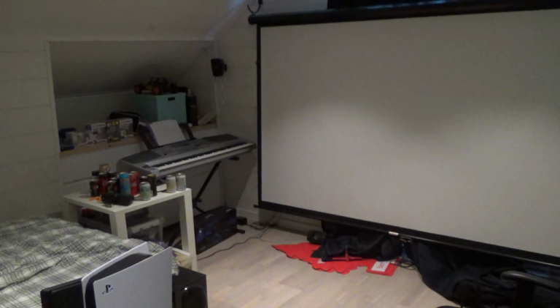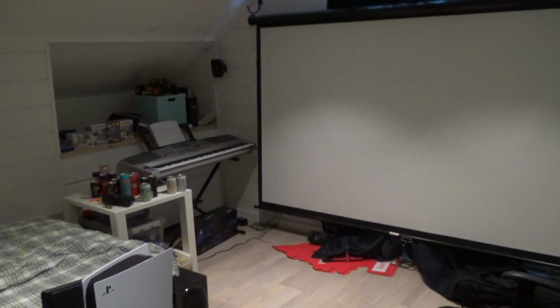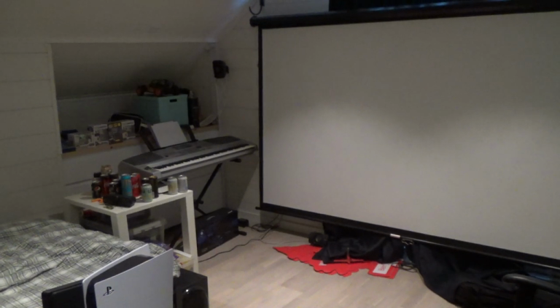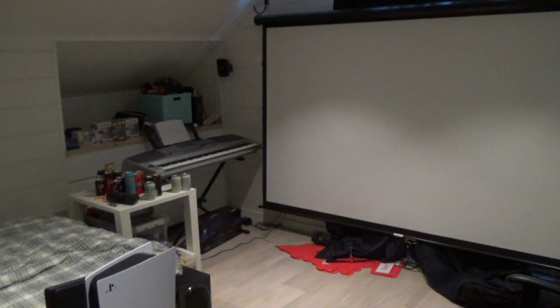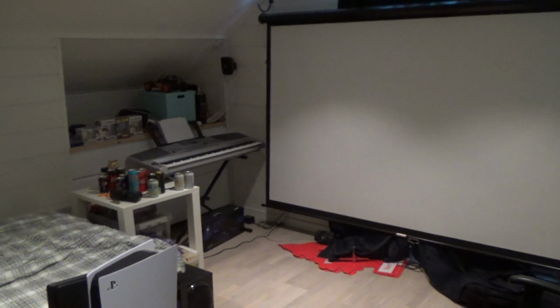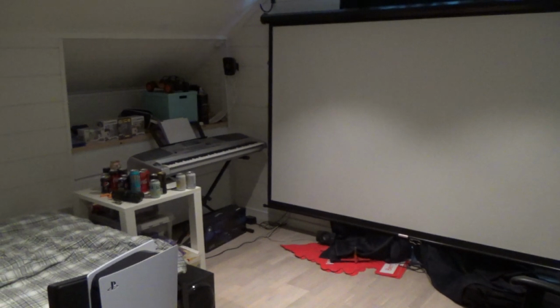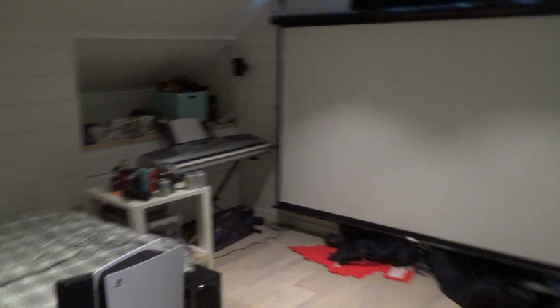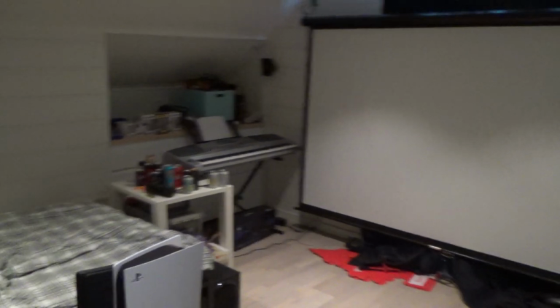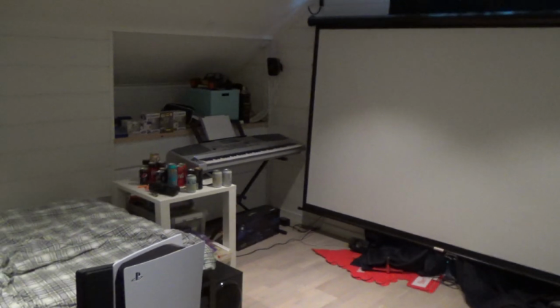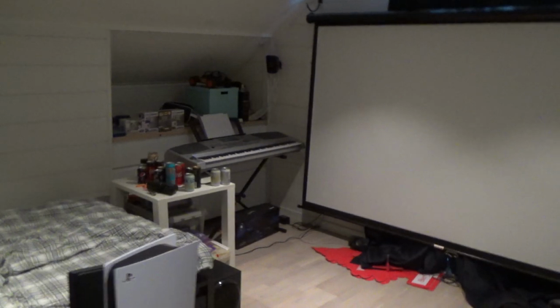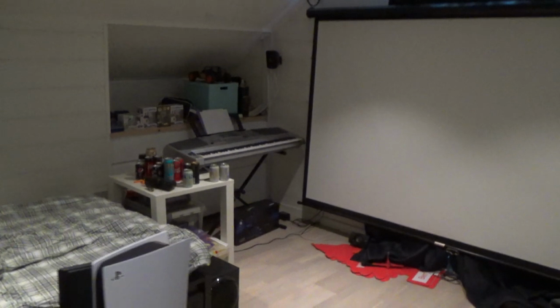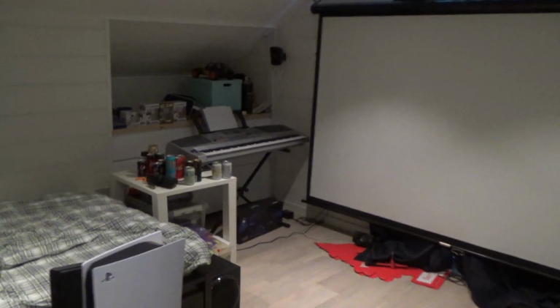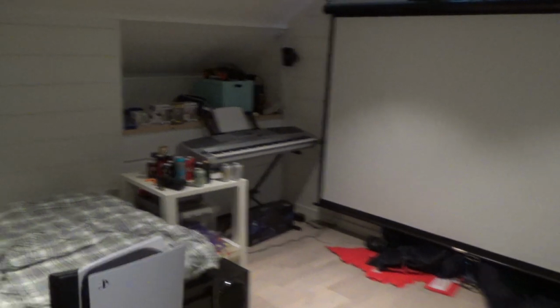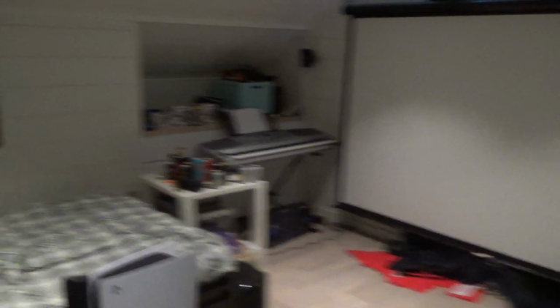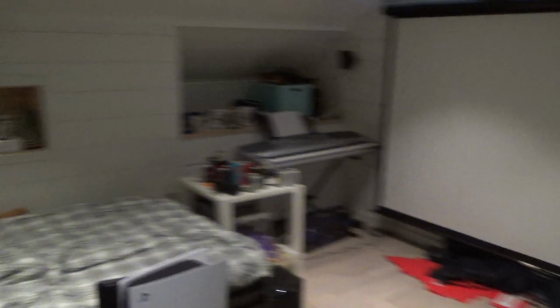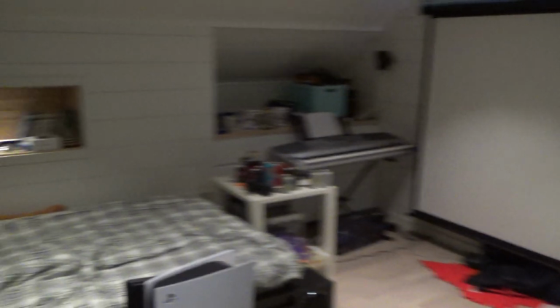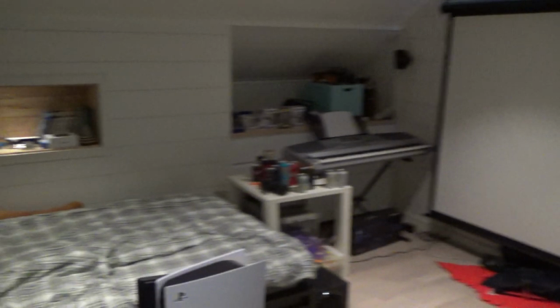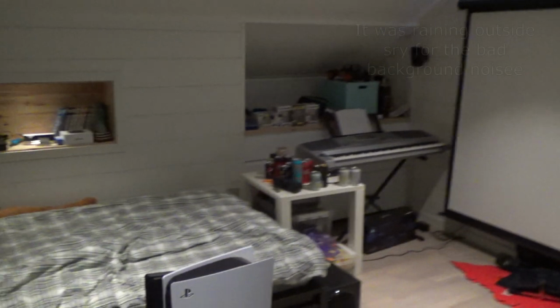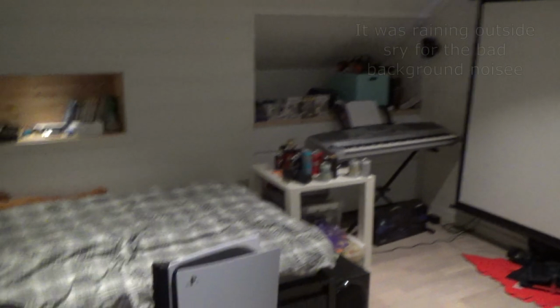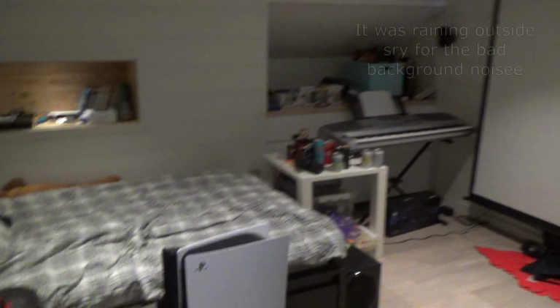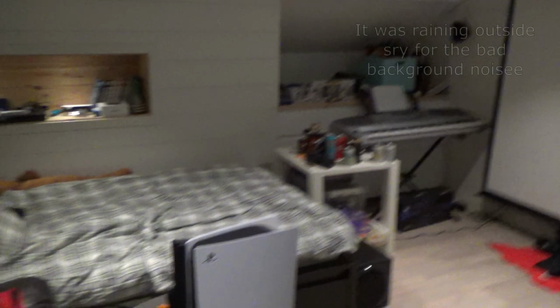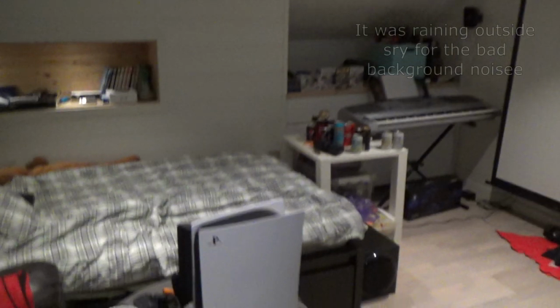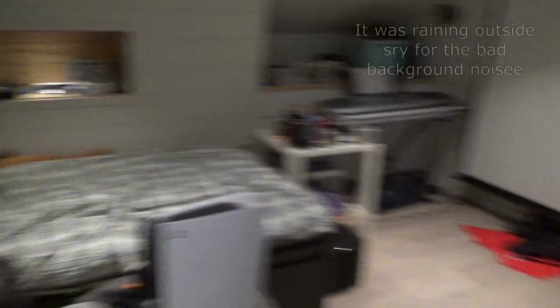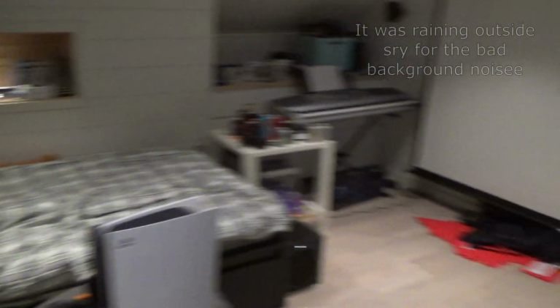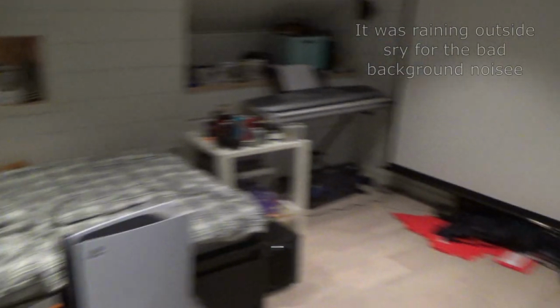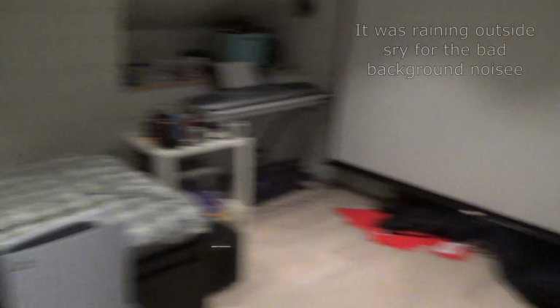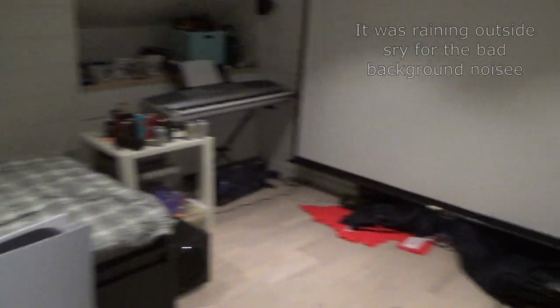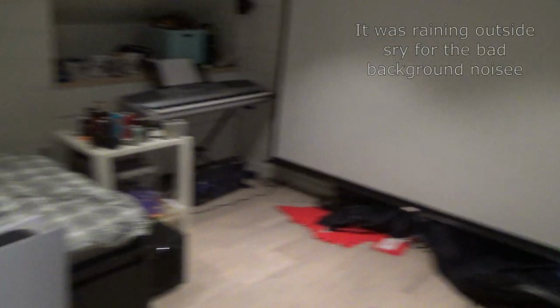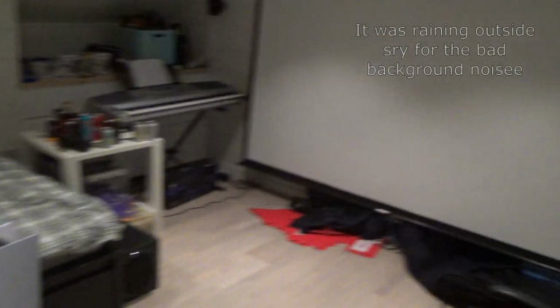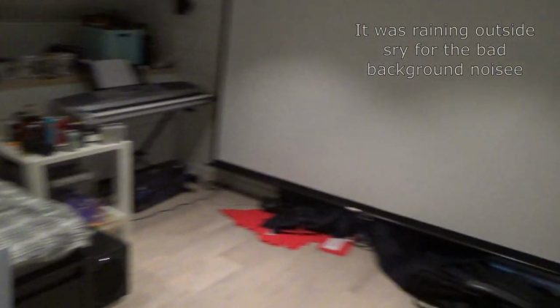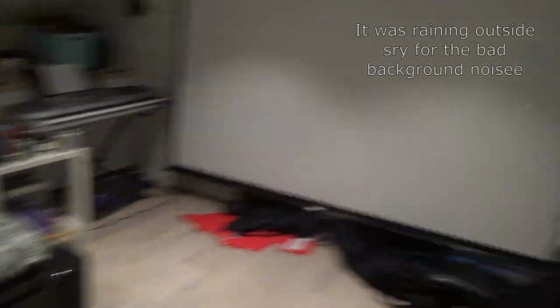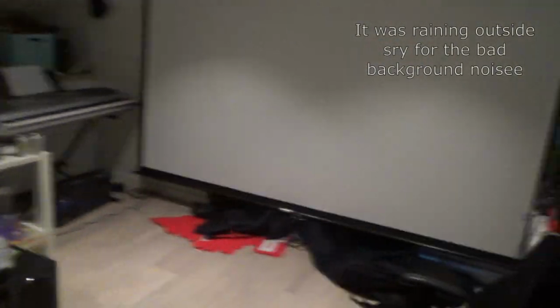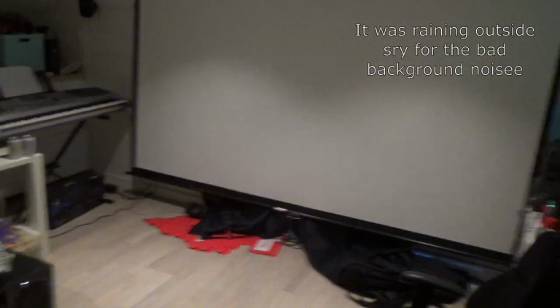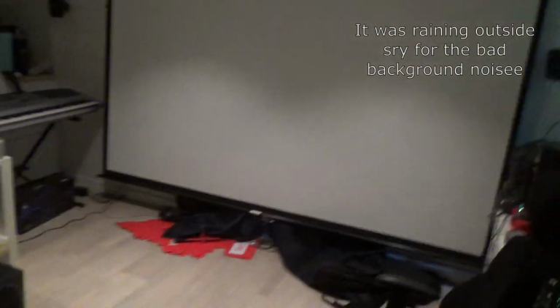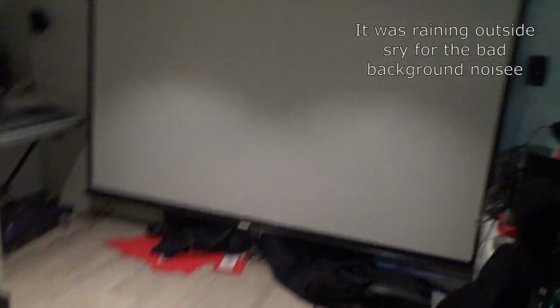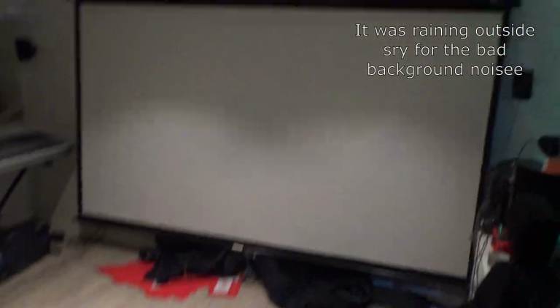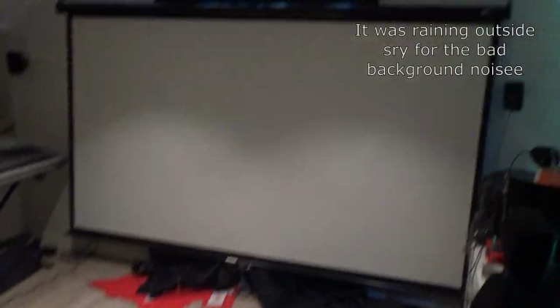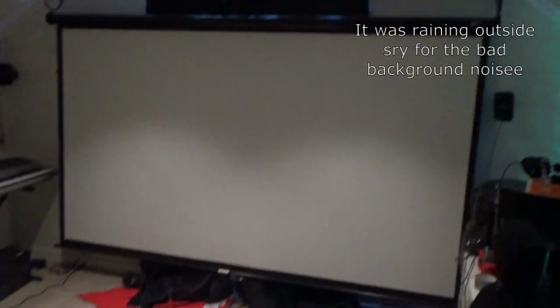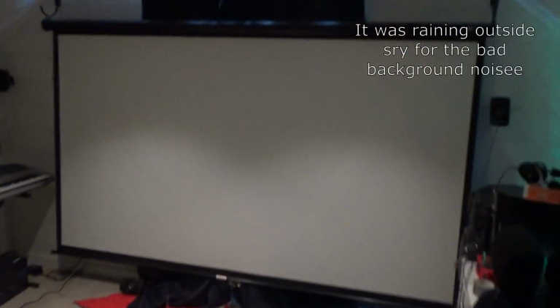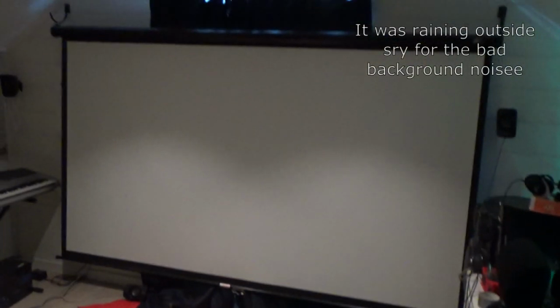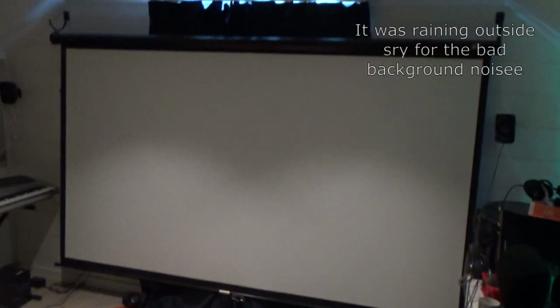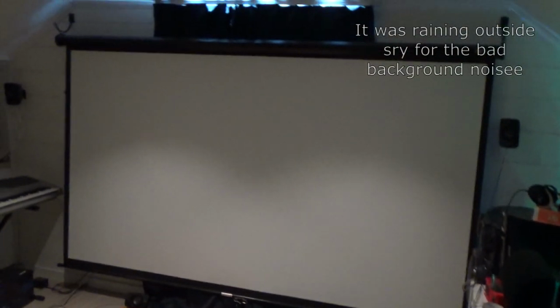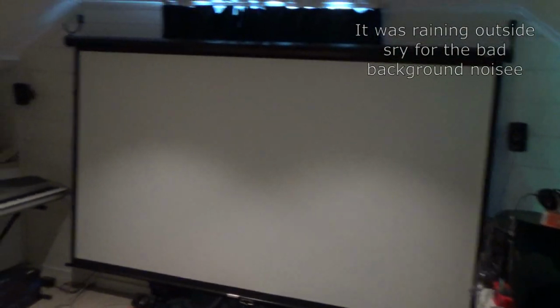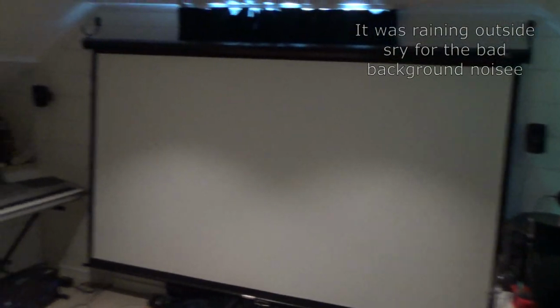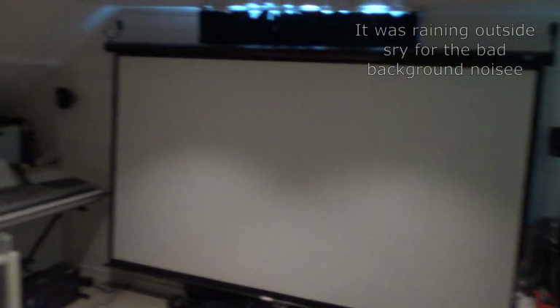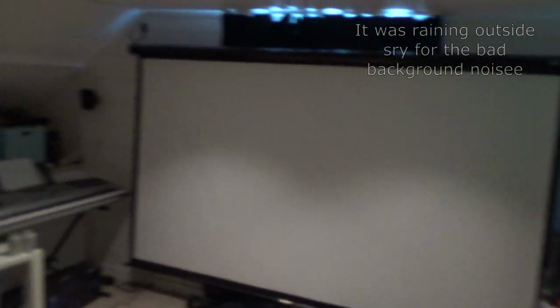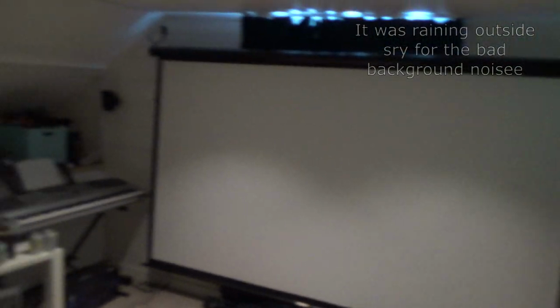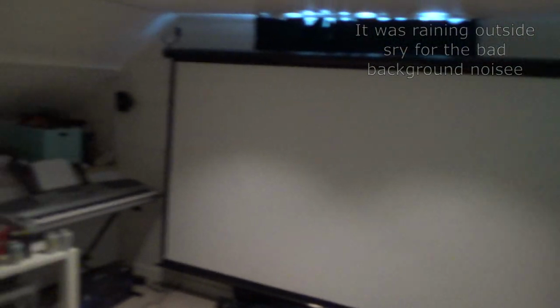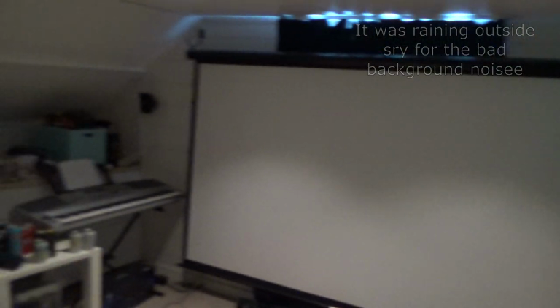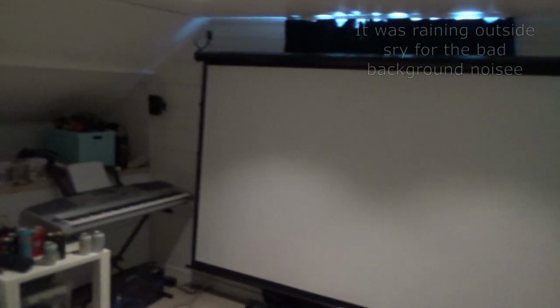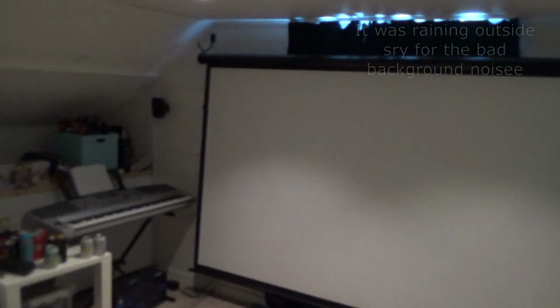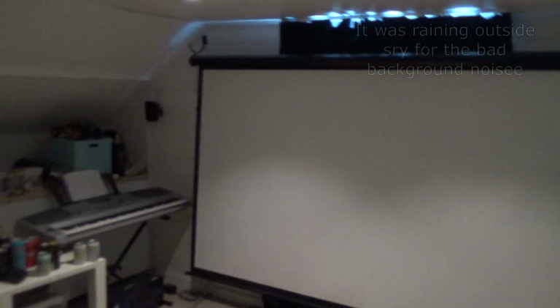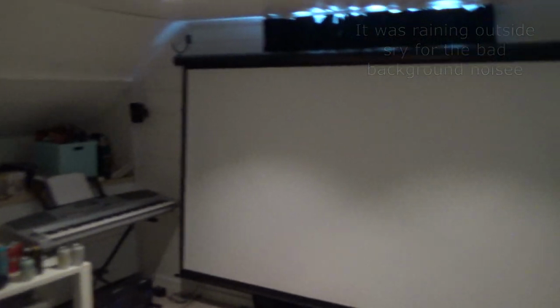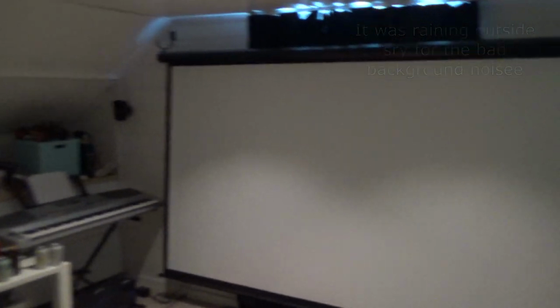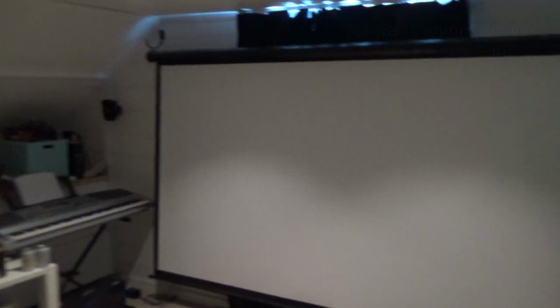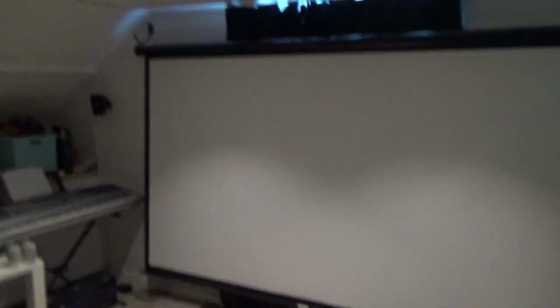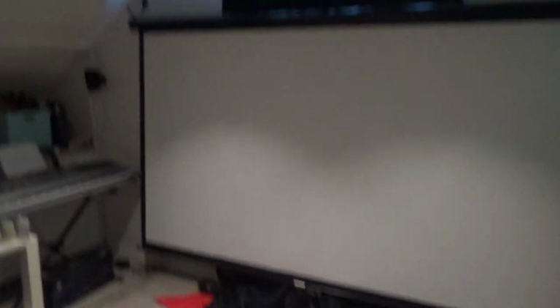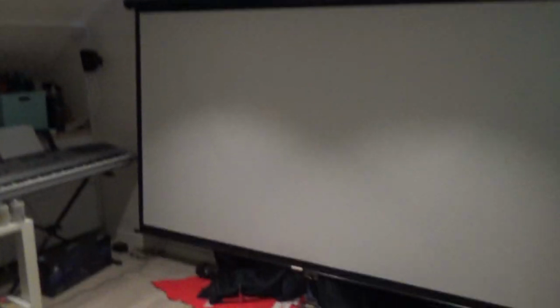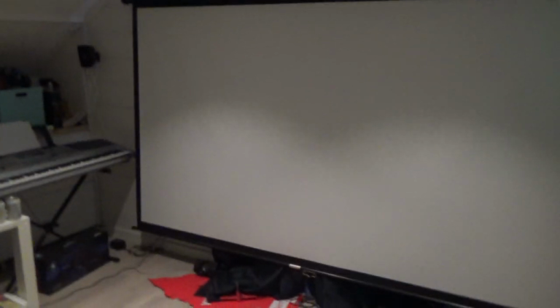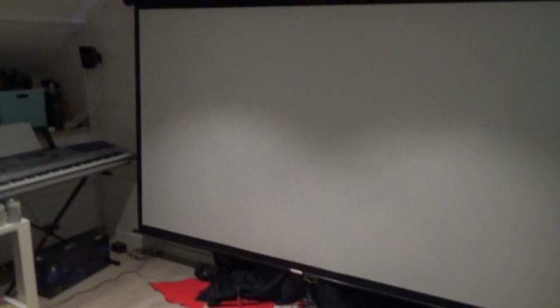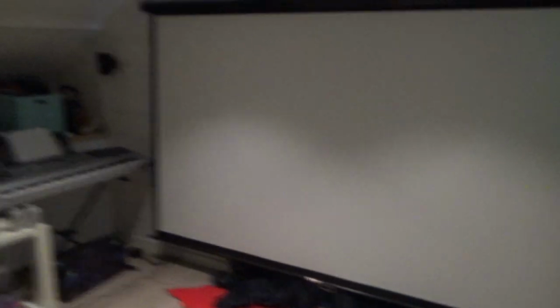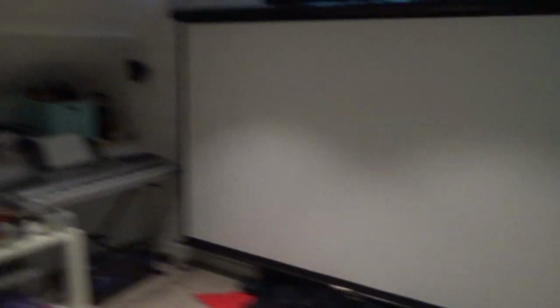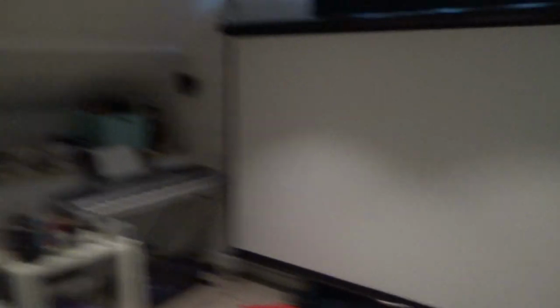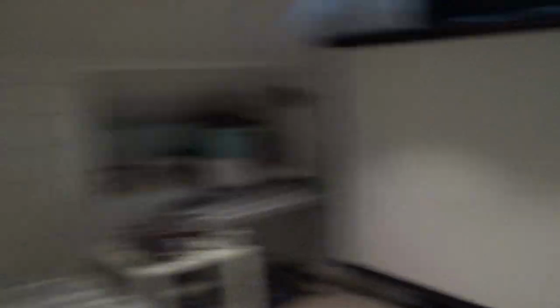Hi guys and welcome to a new video. Today I'm going to do a home theater tour of my 5.1 bedroom home theater.